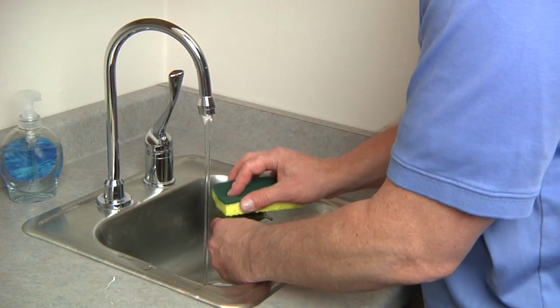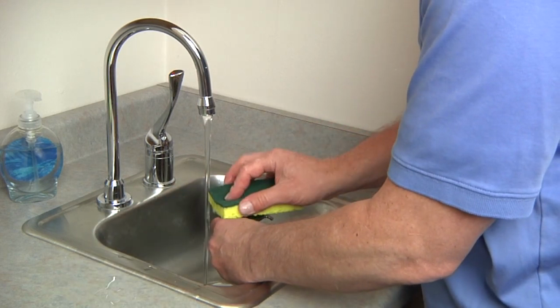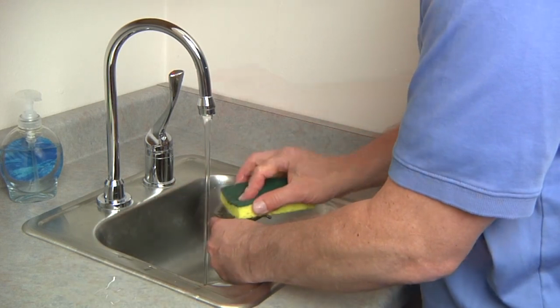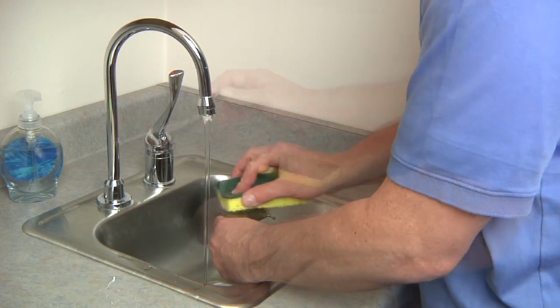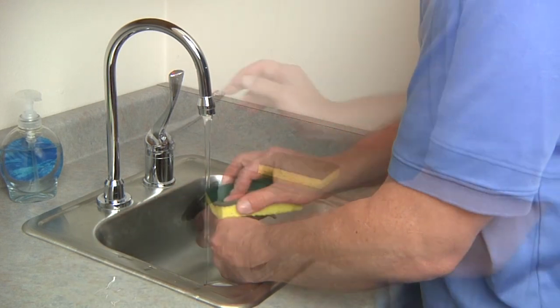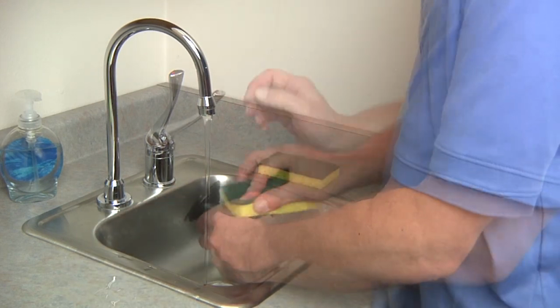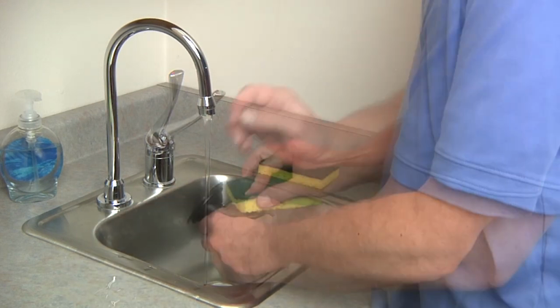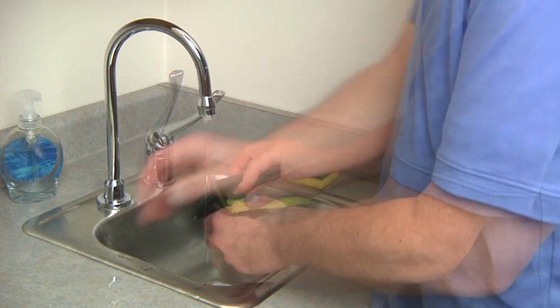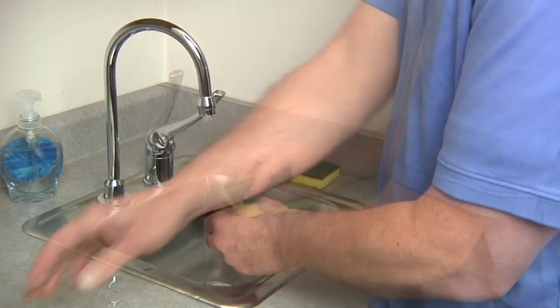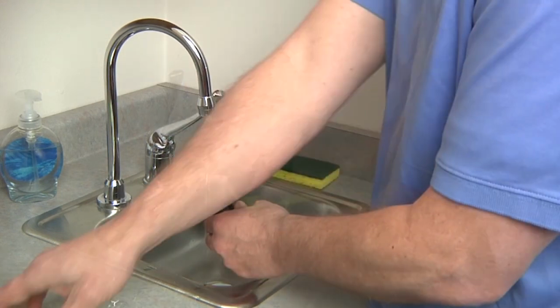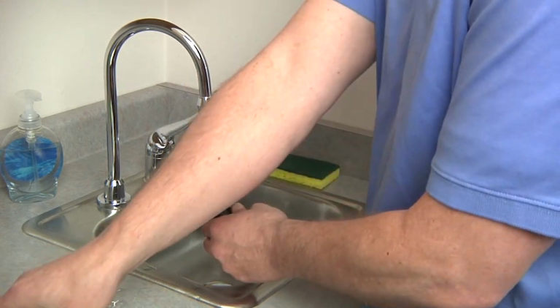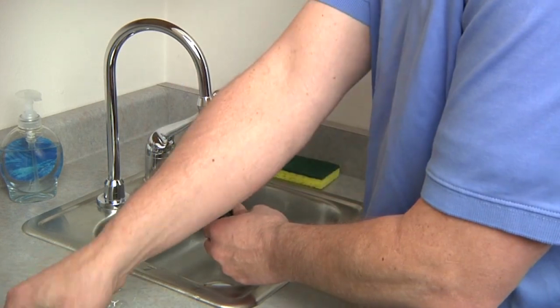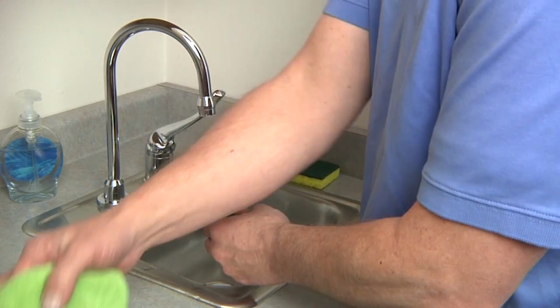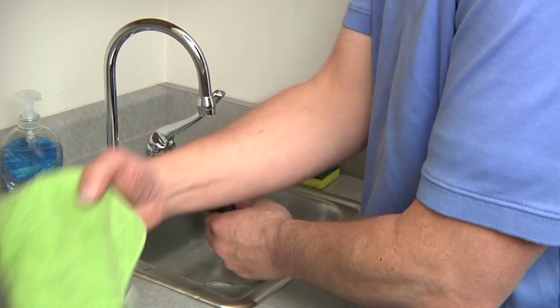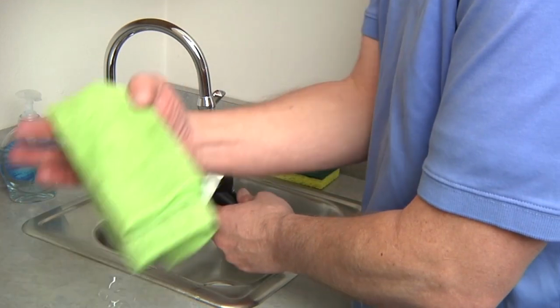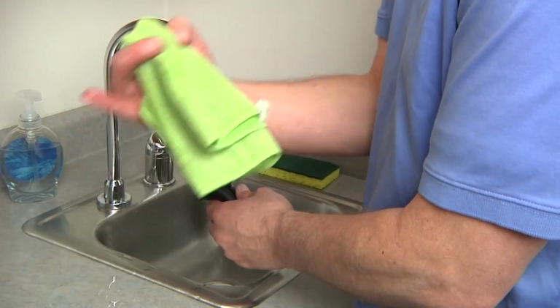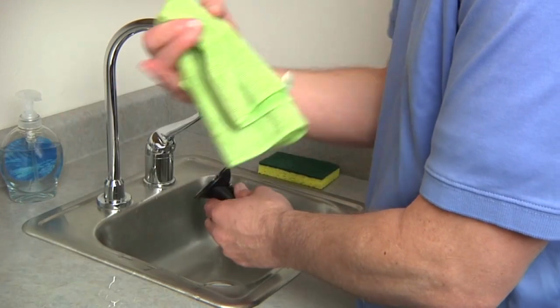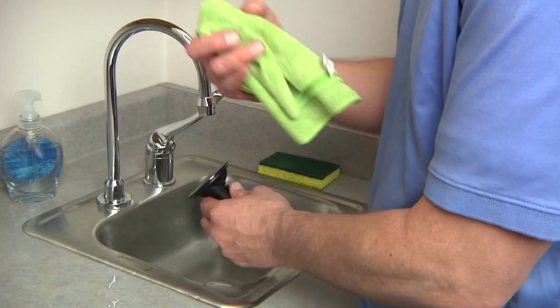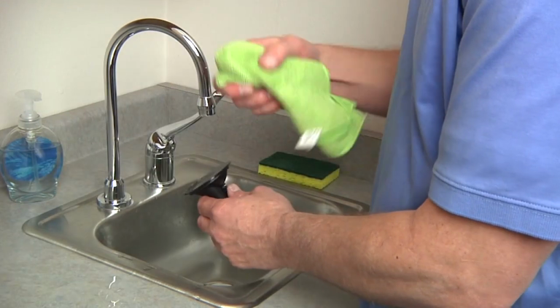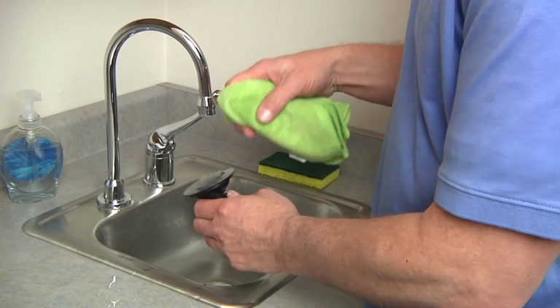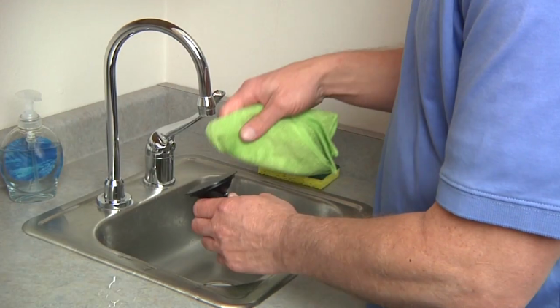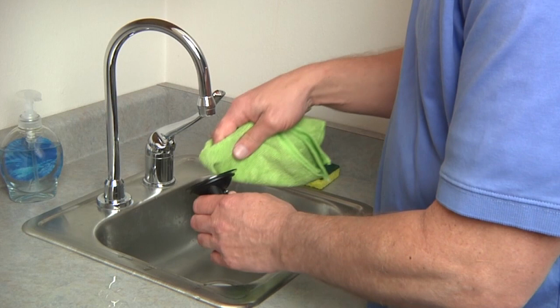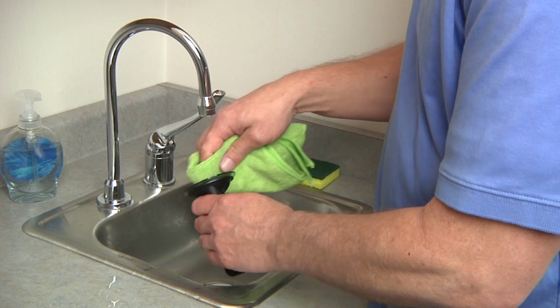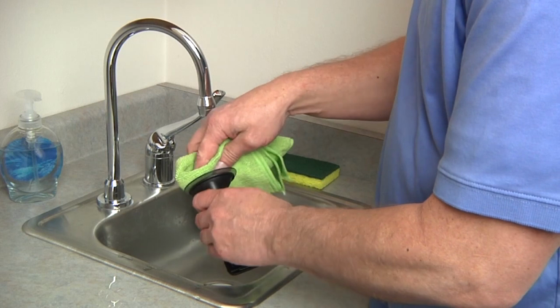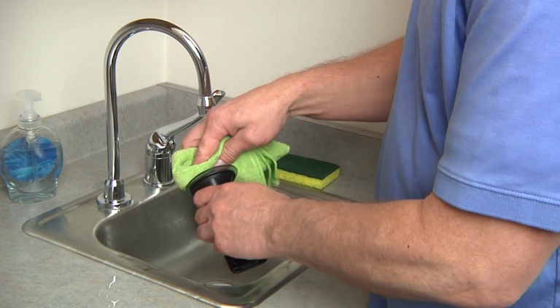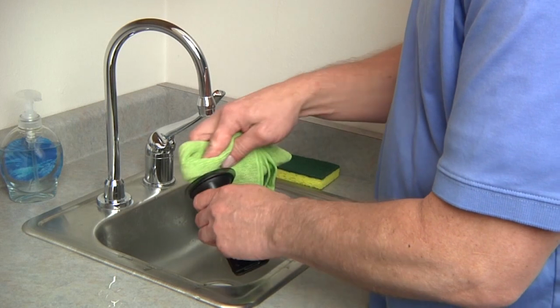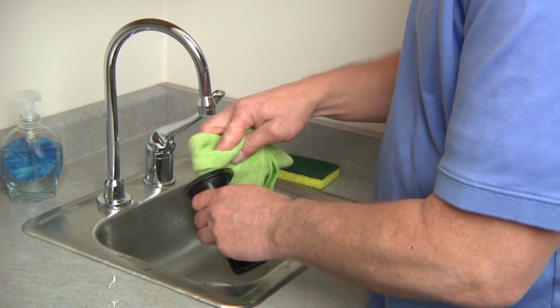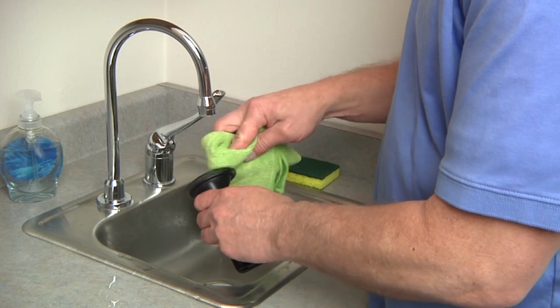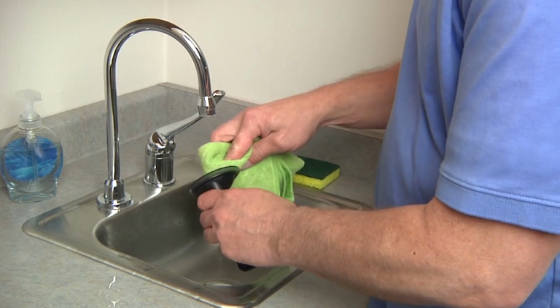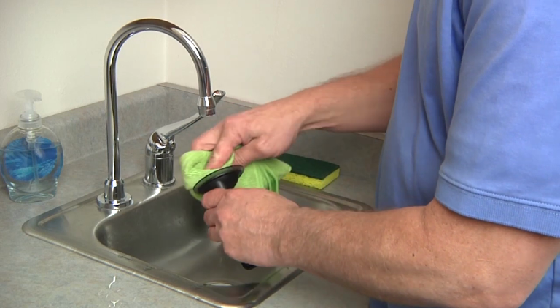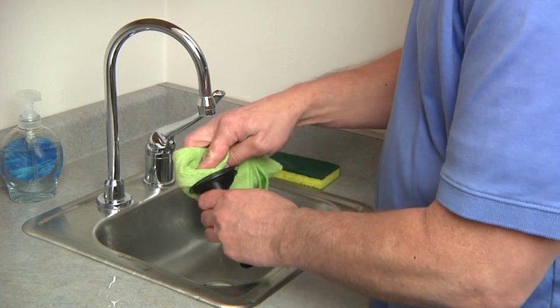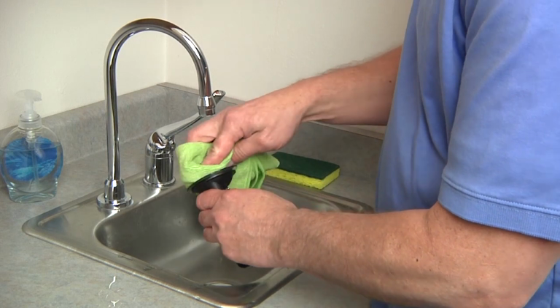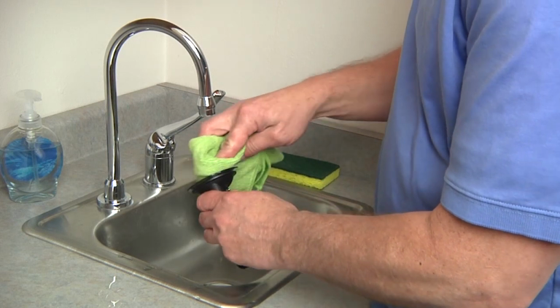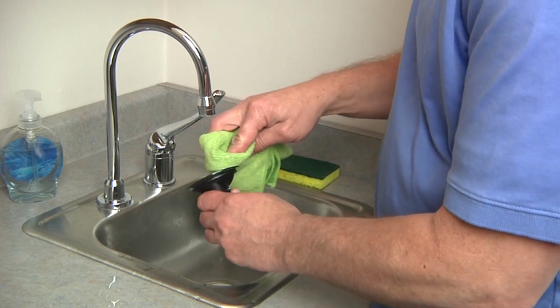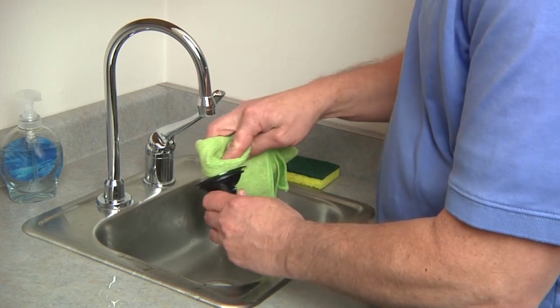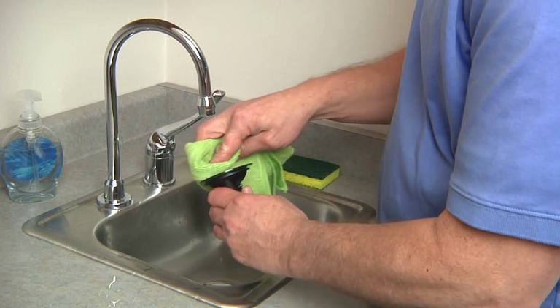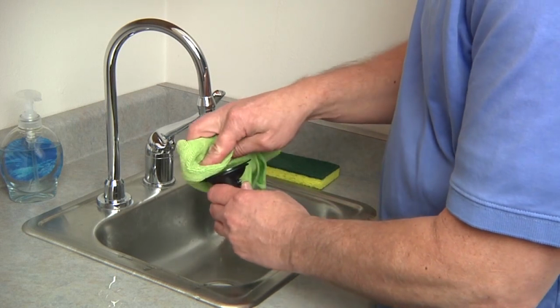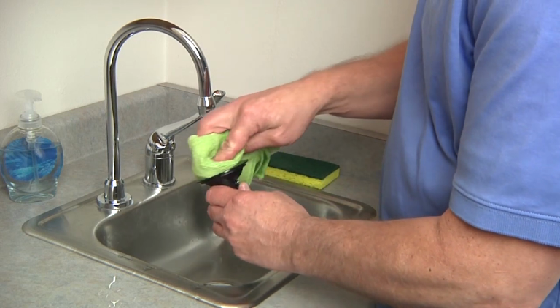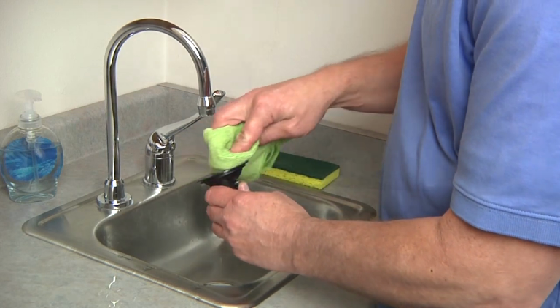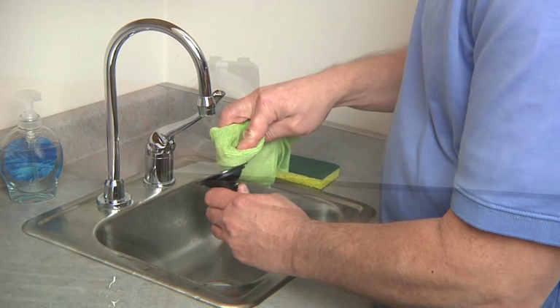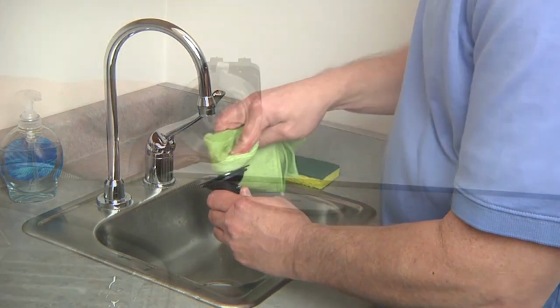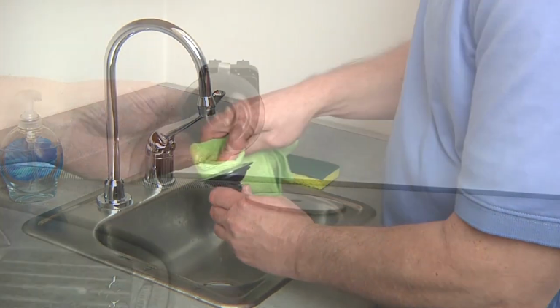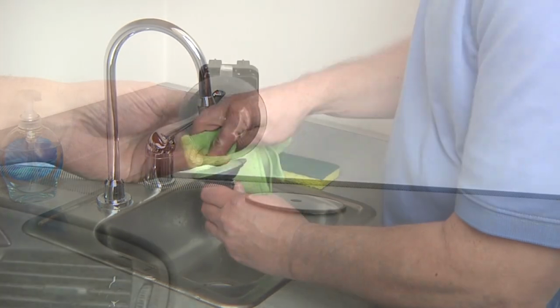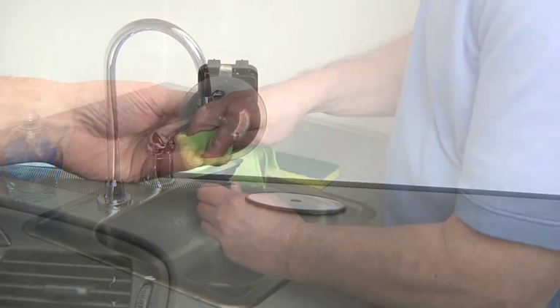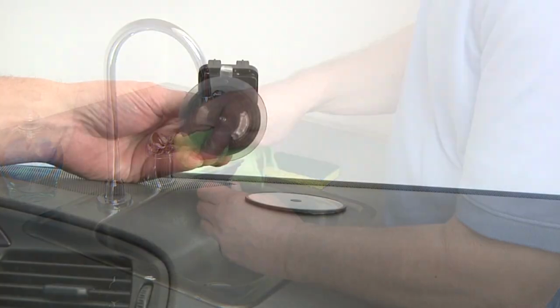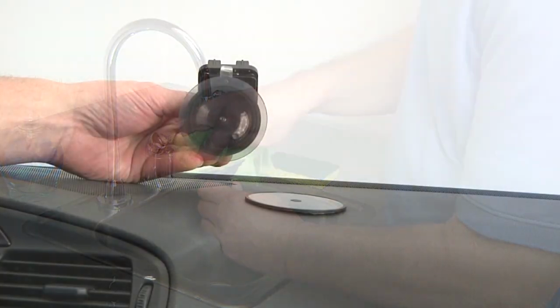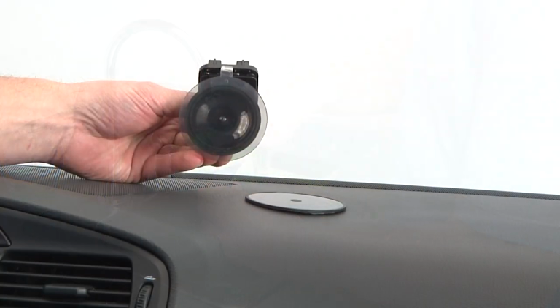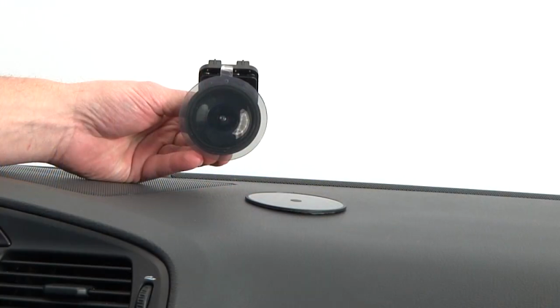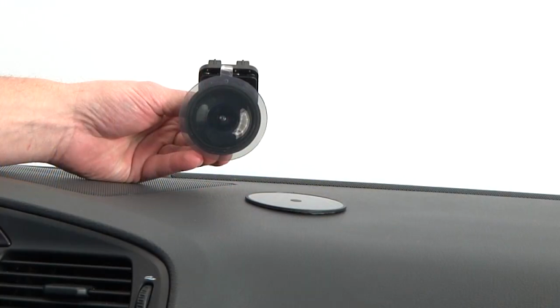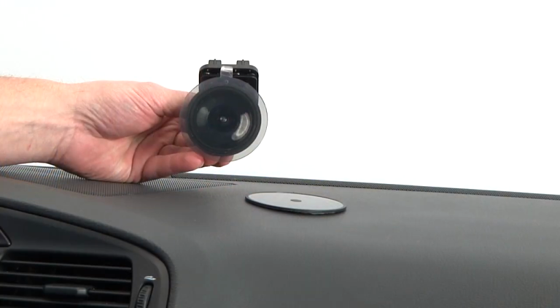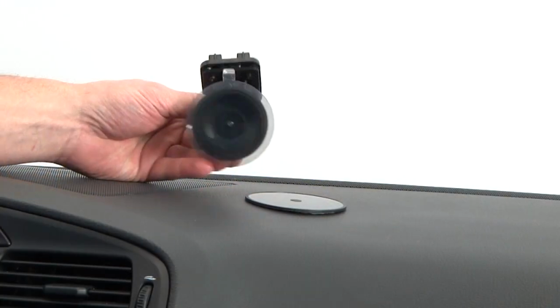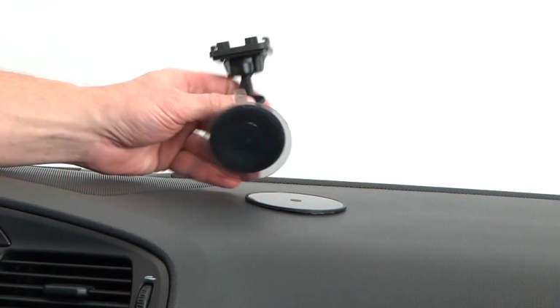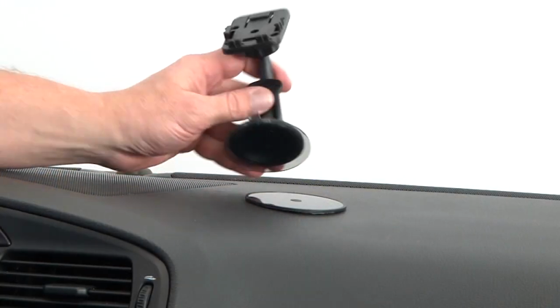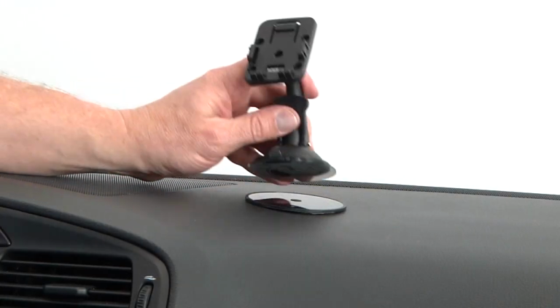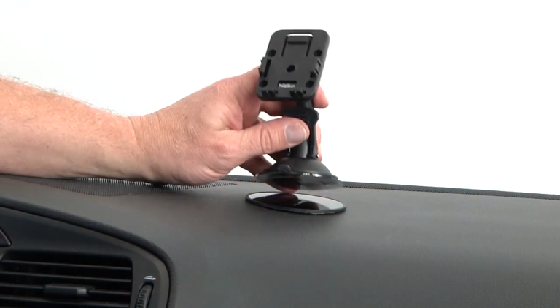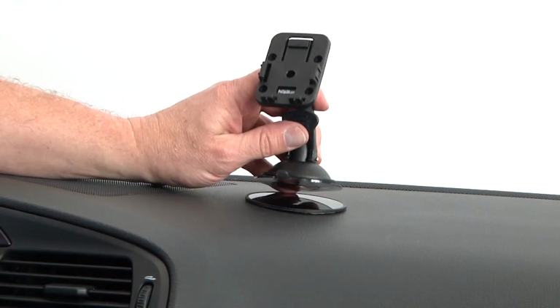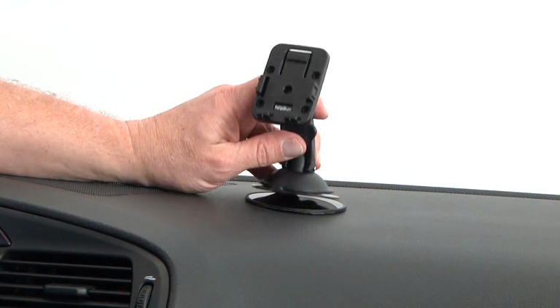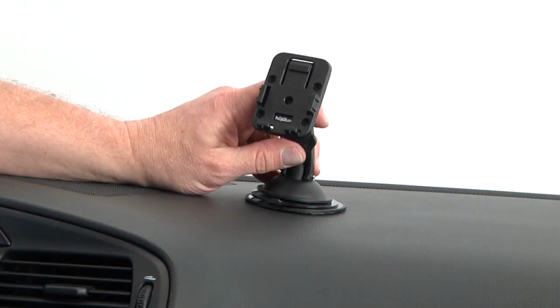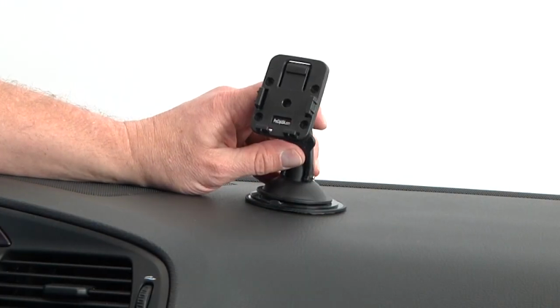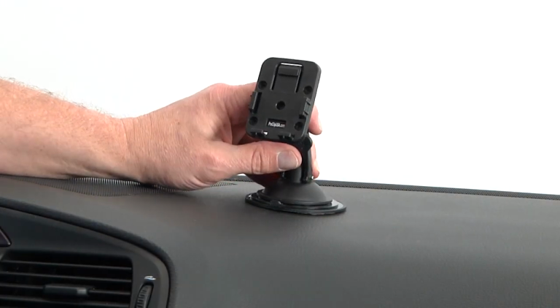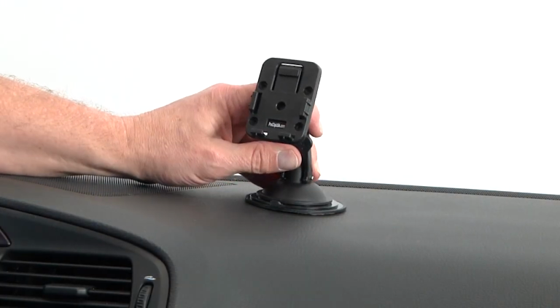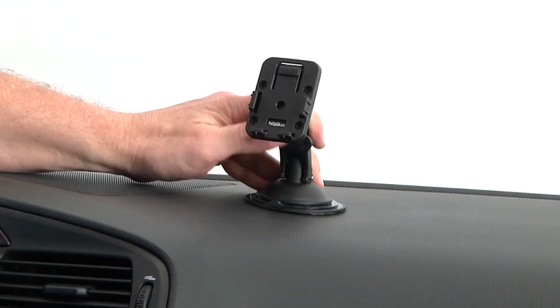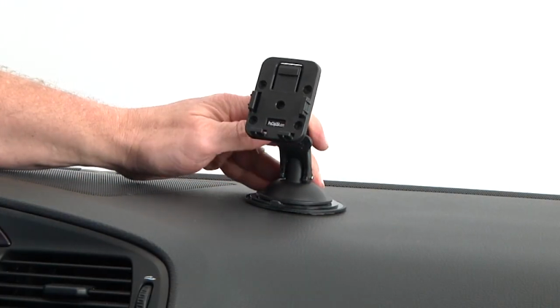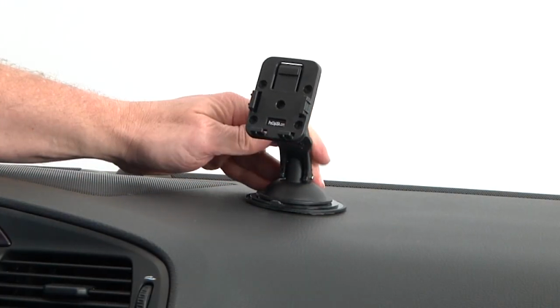When the surface is clean, completely rinse the mount and dry with a towel. This will keep your suction cup usable for many years.